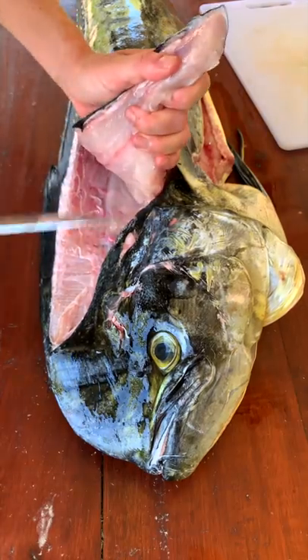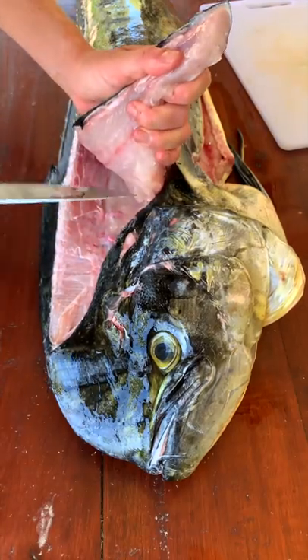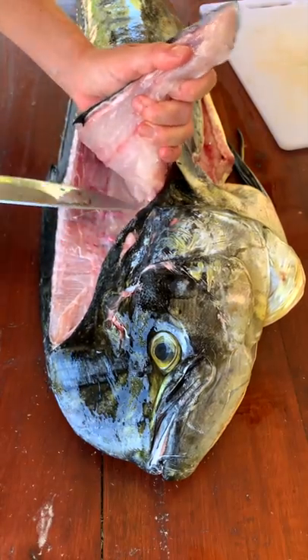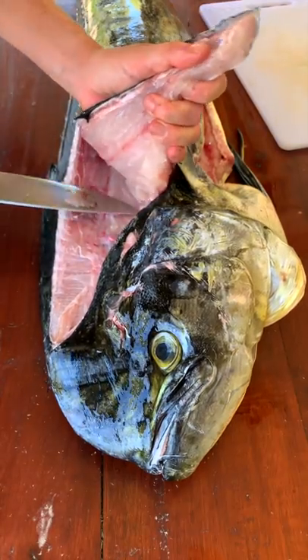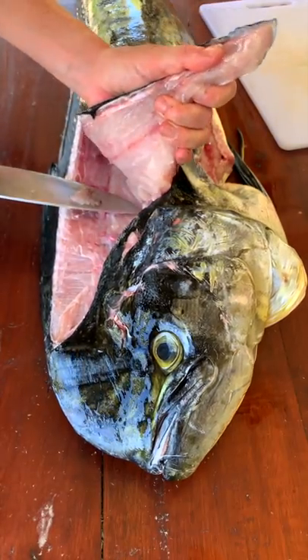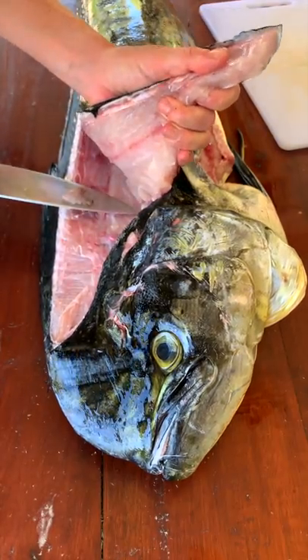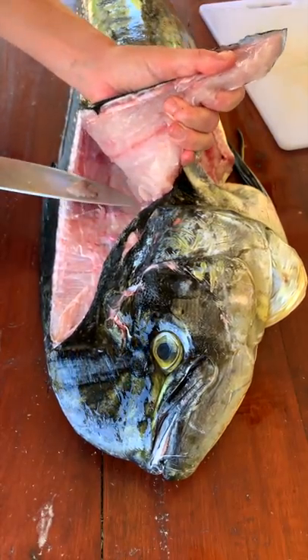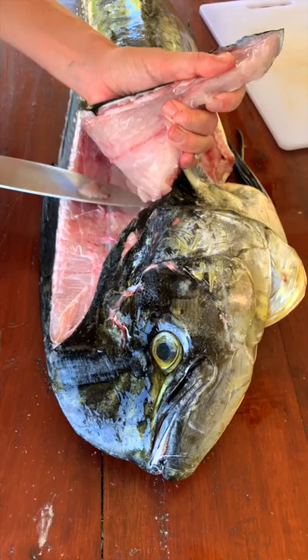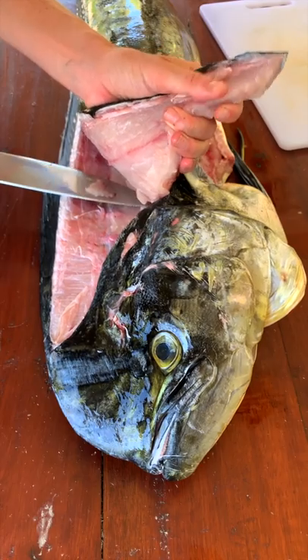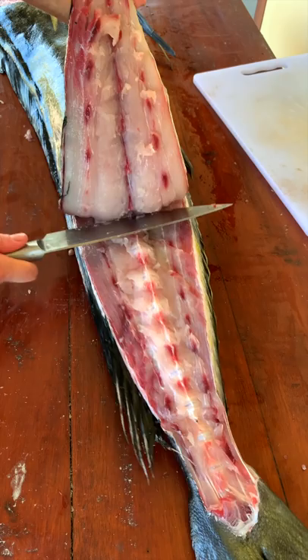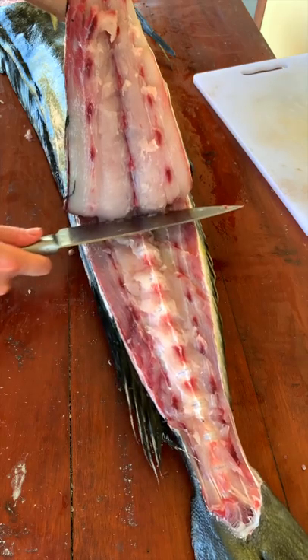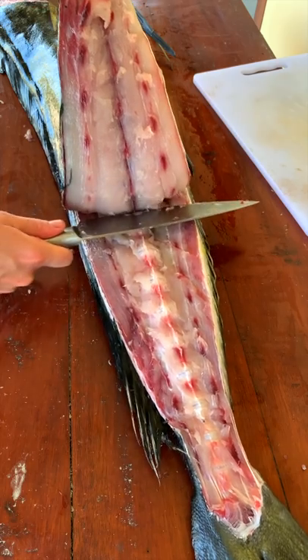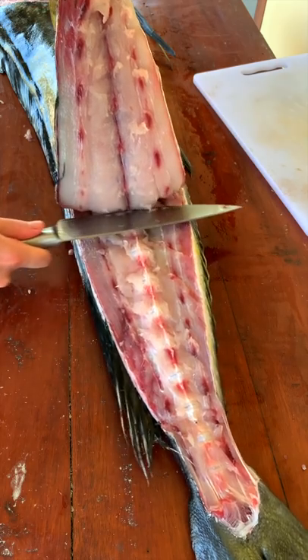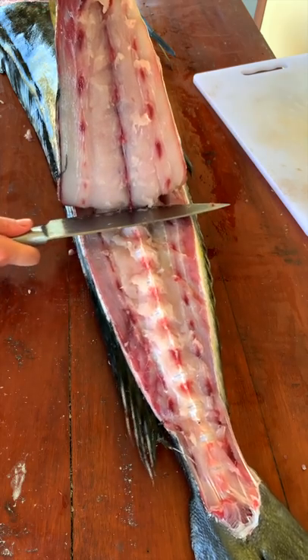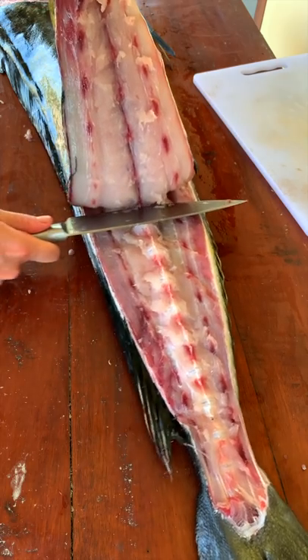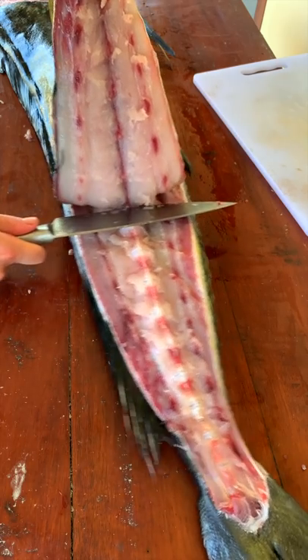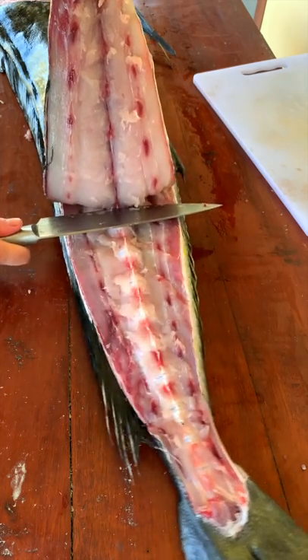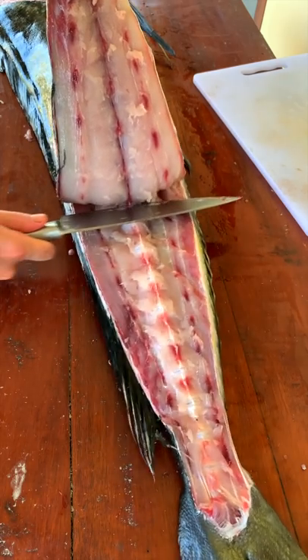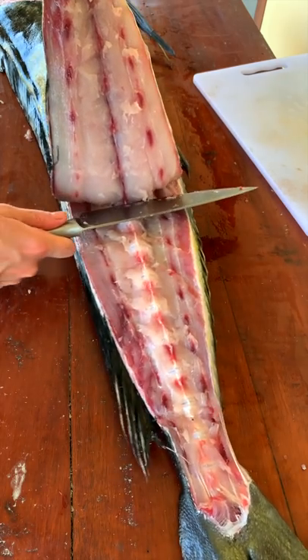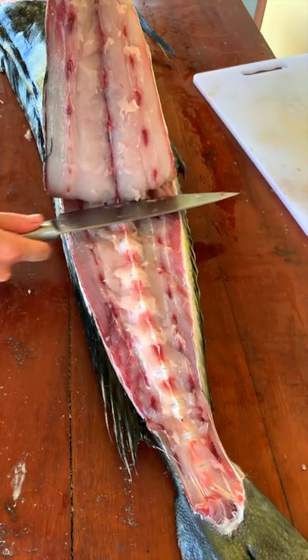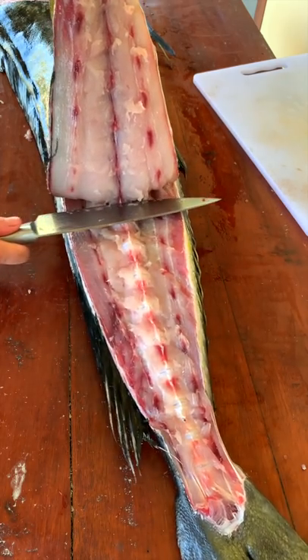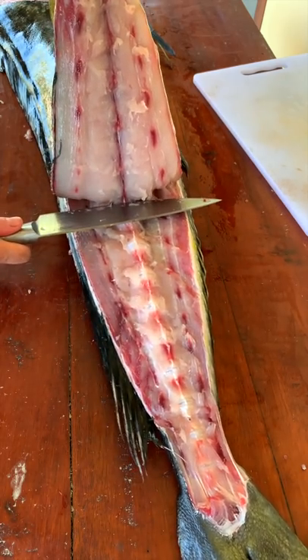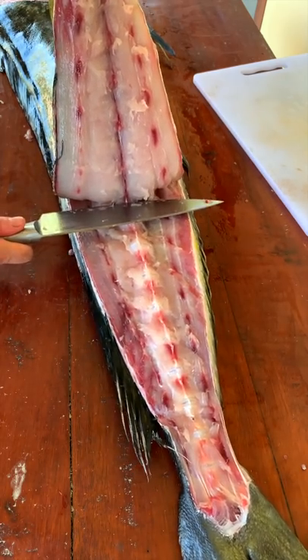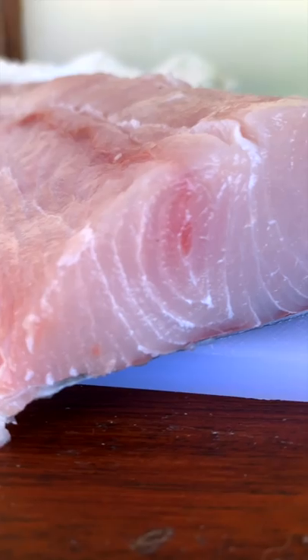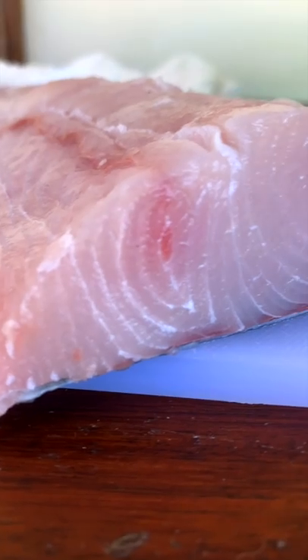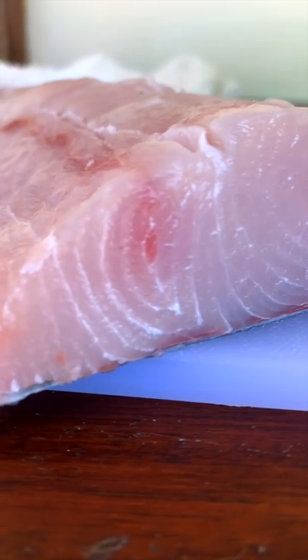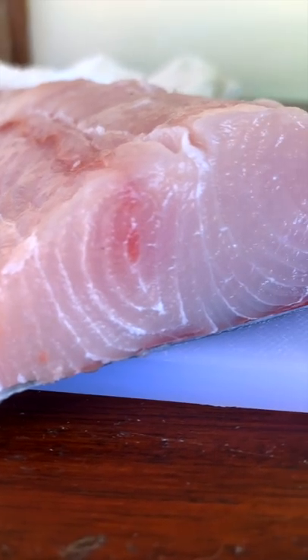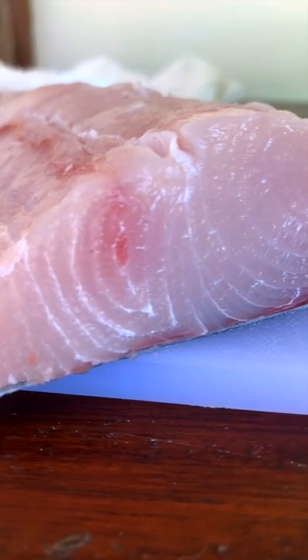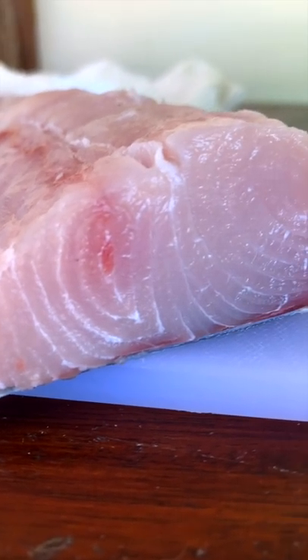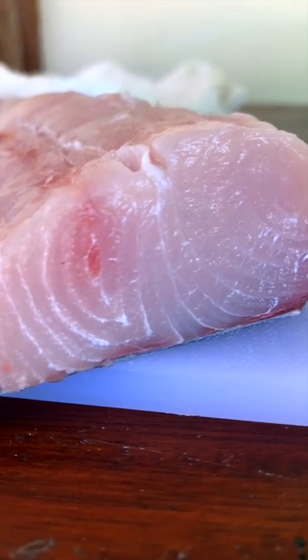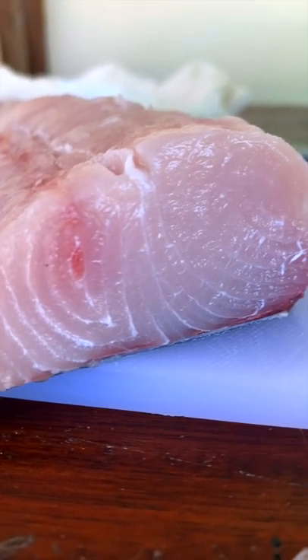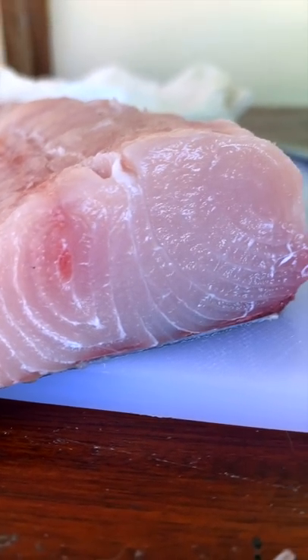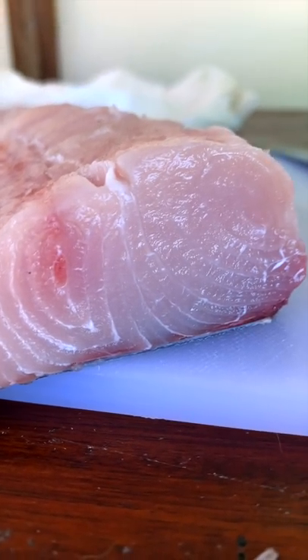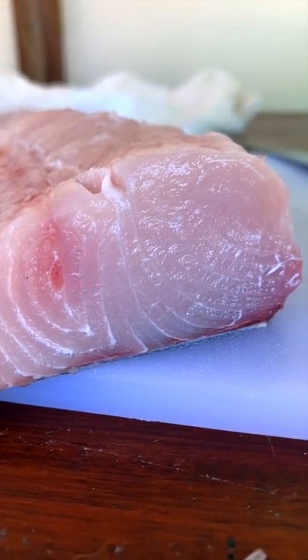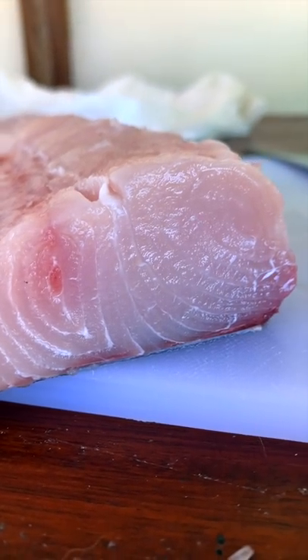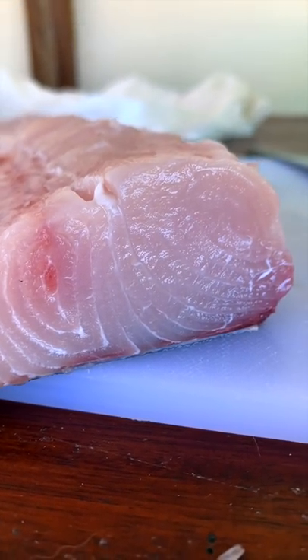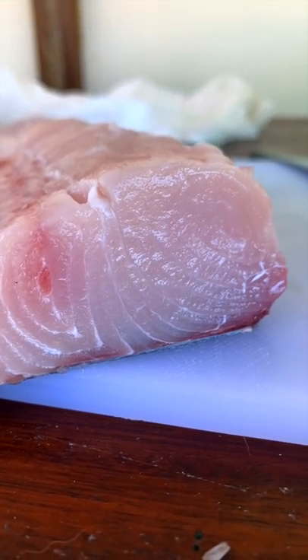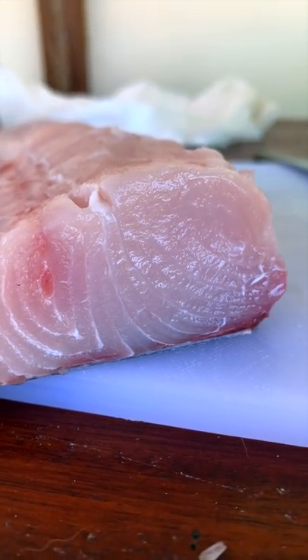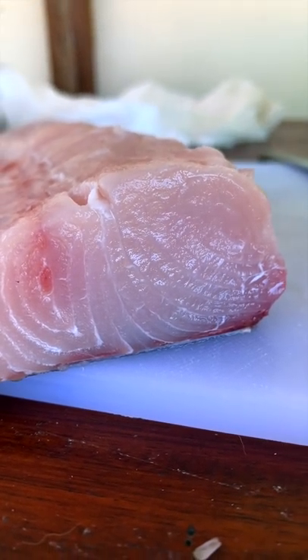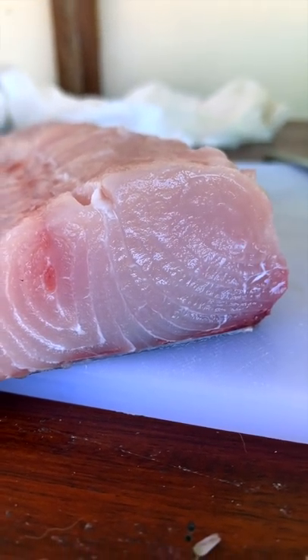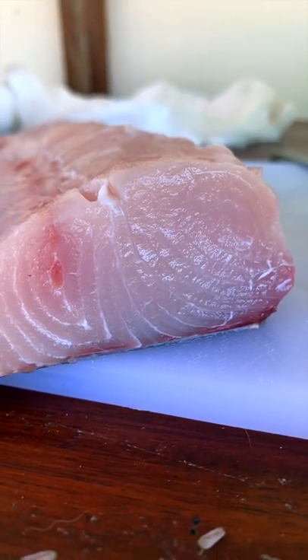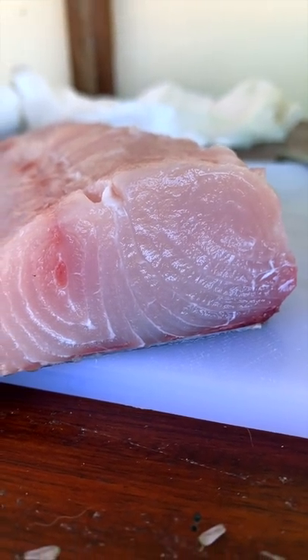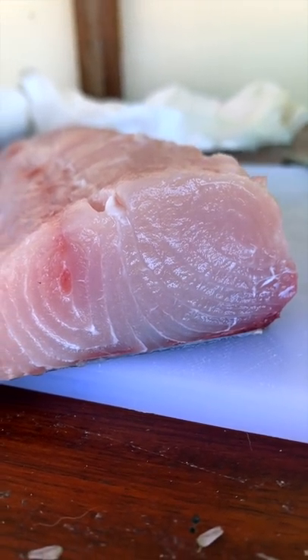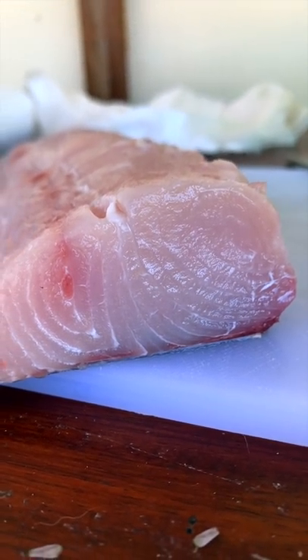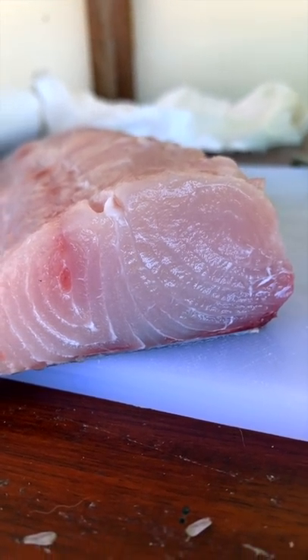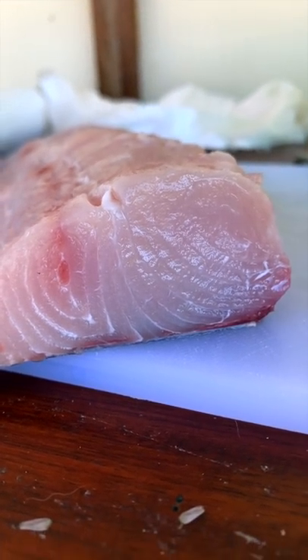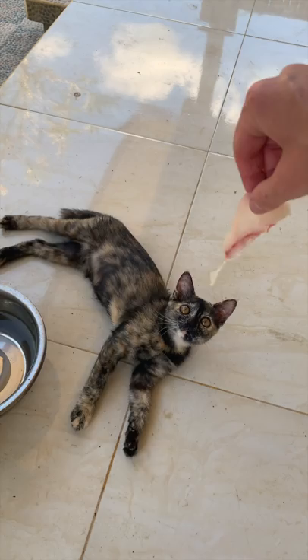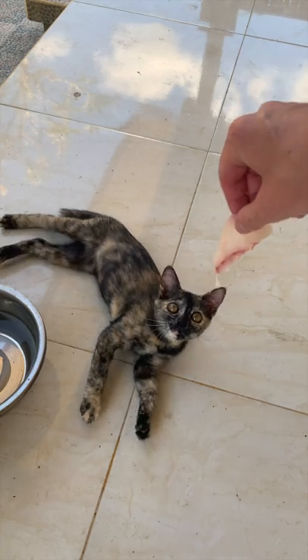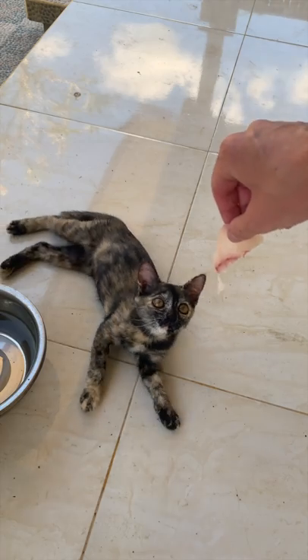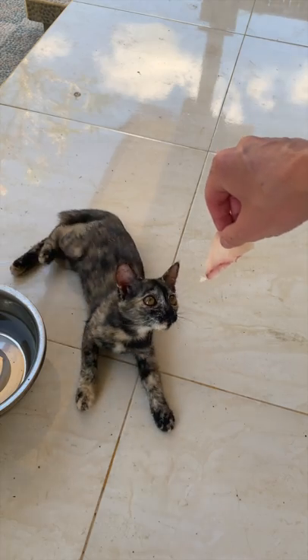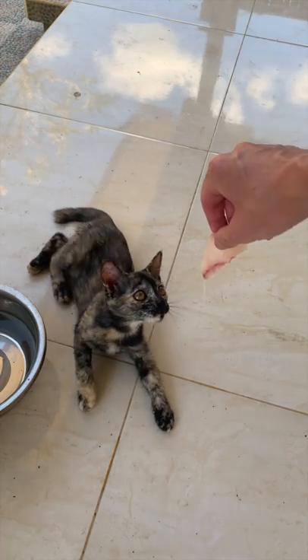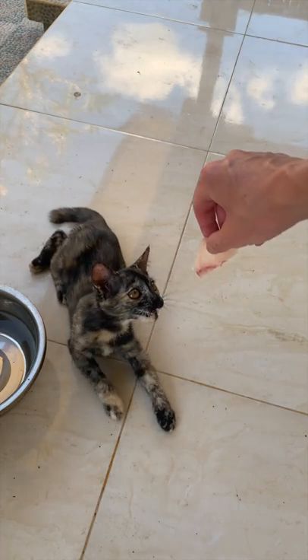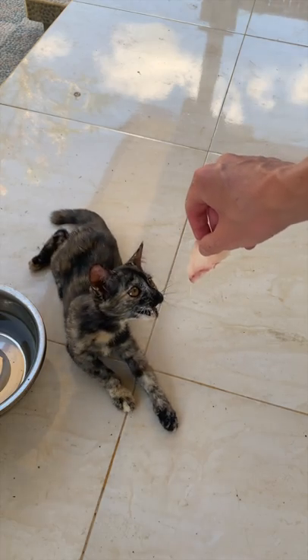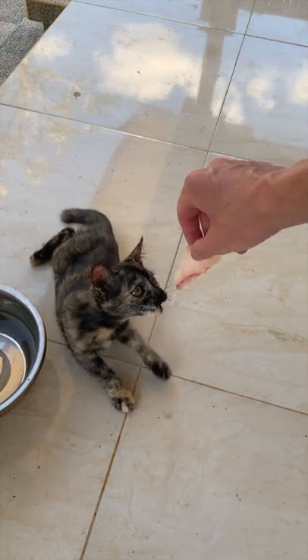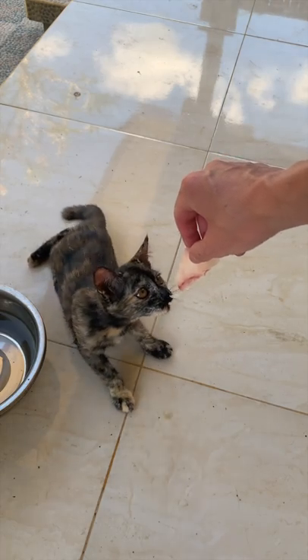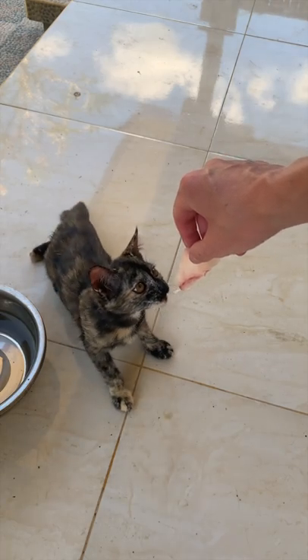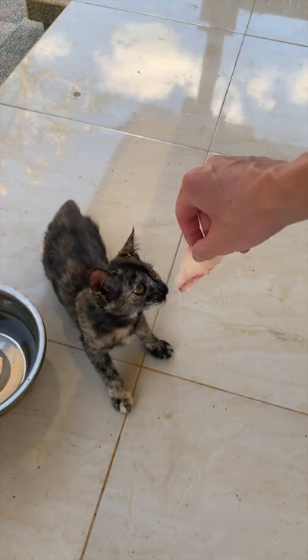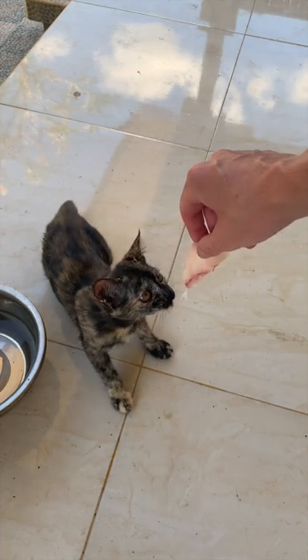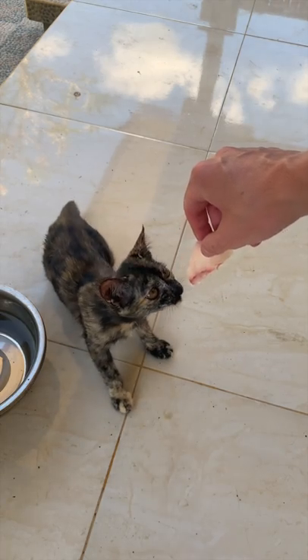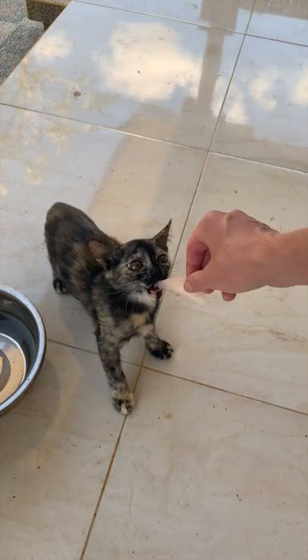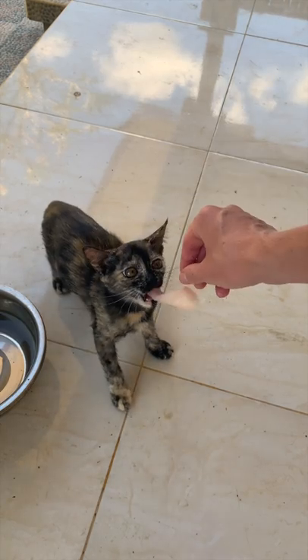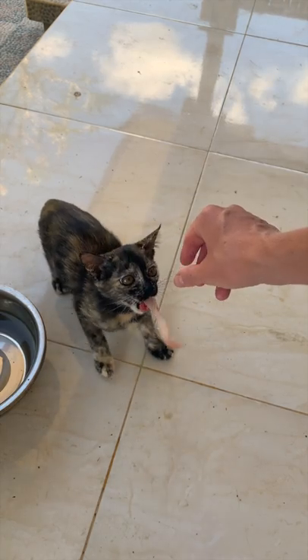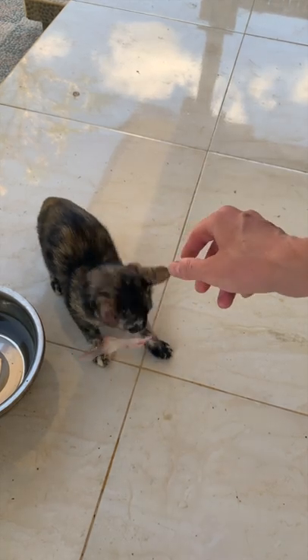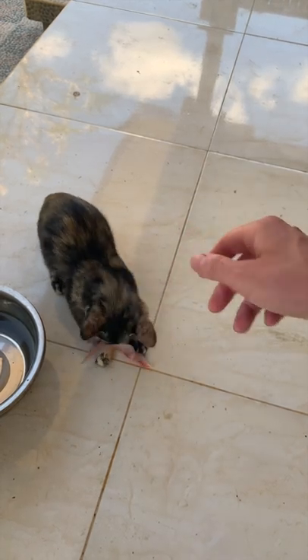We're making ceviche, and in ceviche, you don't use heat to cook your fish — you cook it in the fridge. But before I do that, my cat wants some.